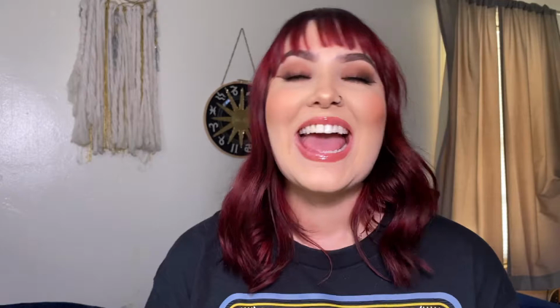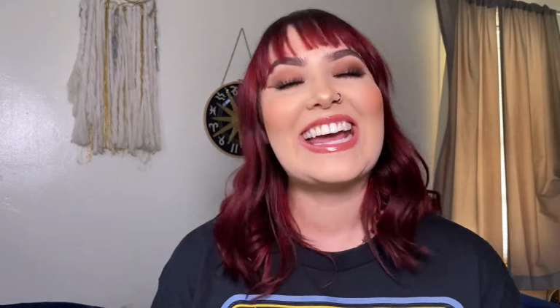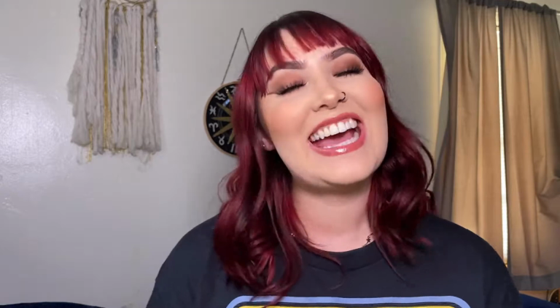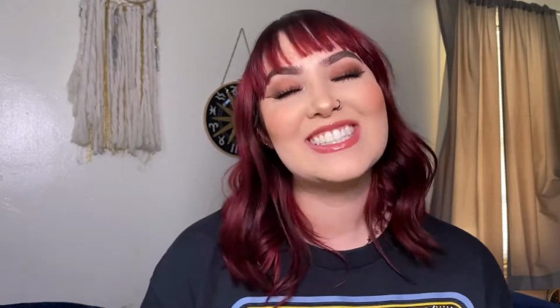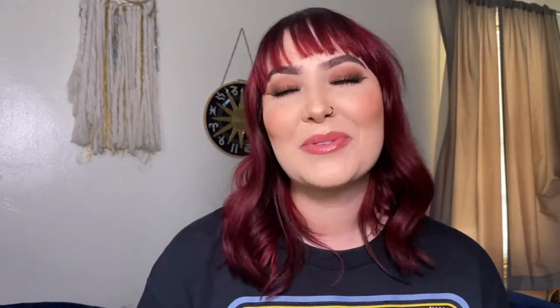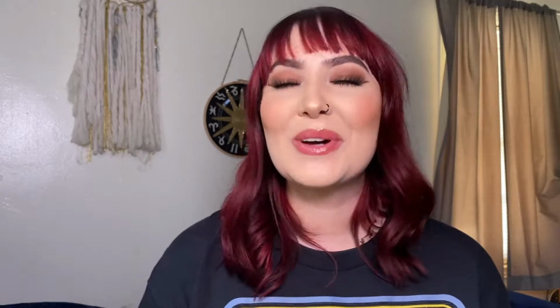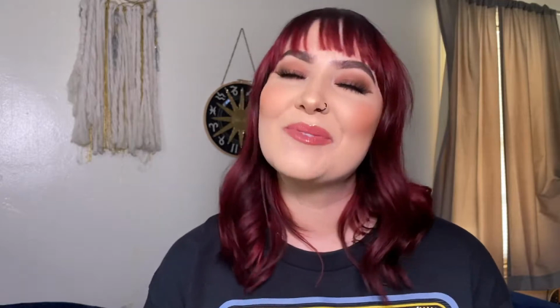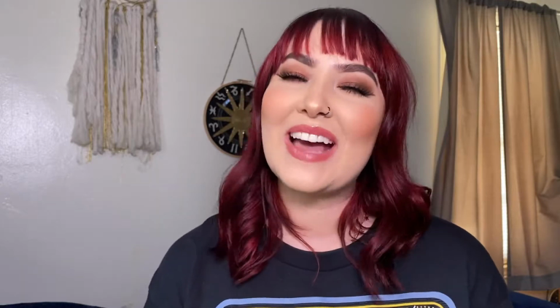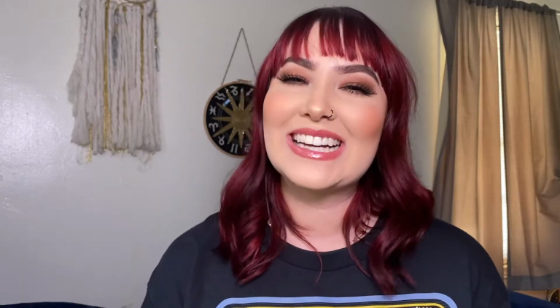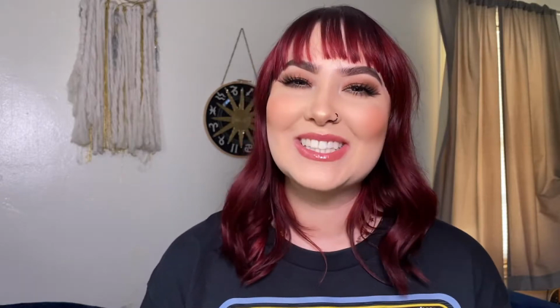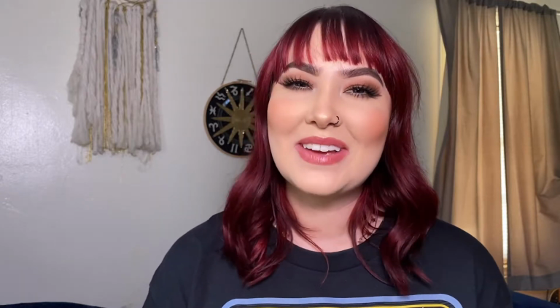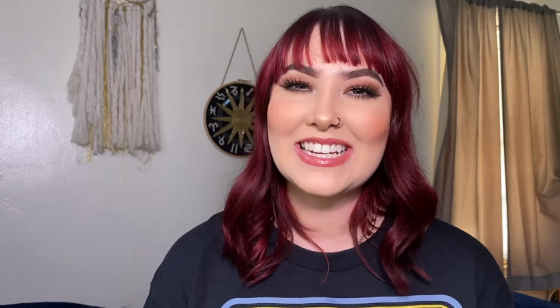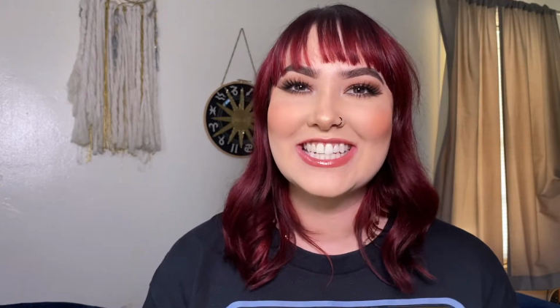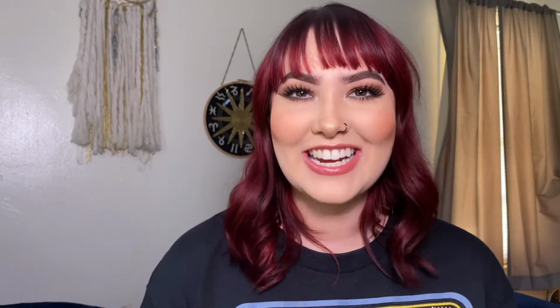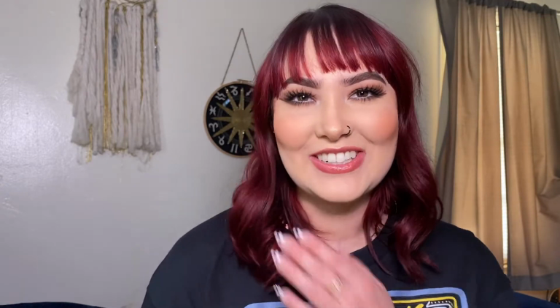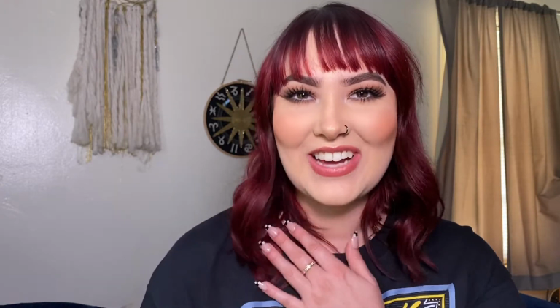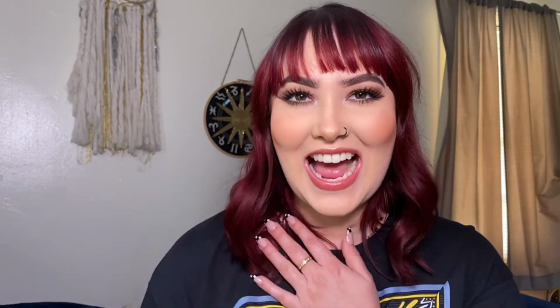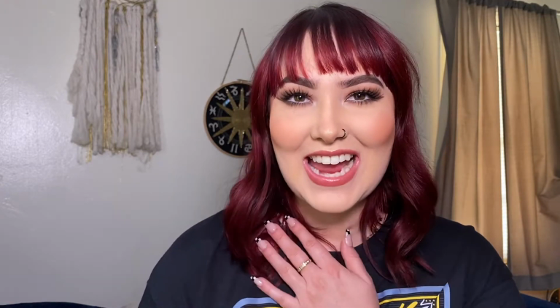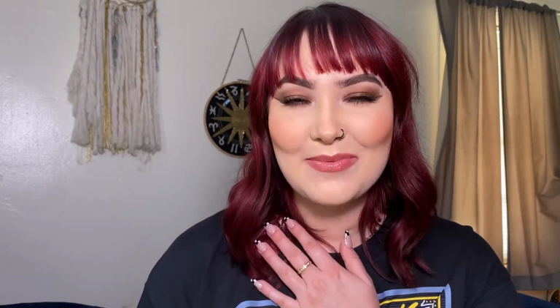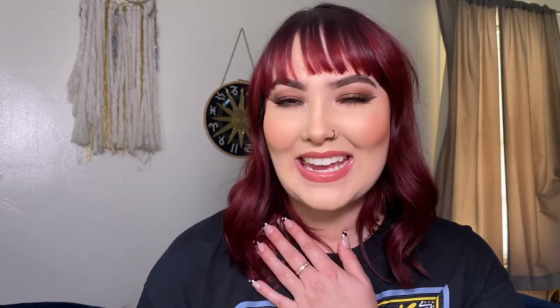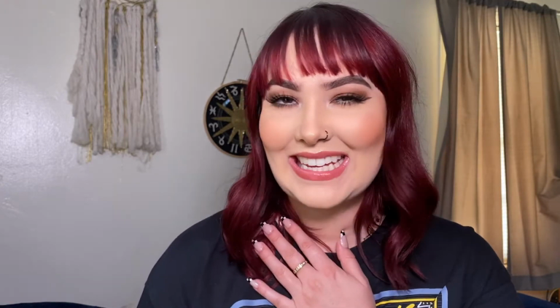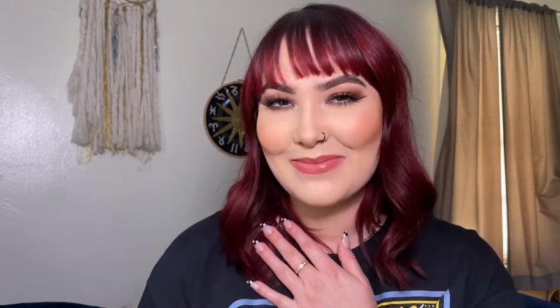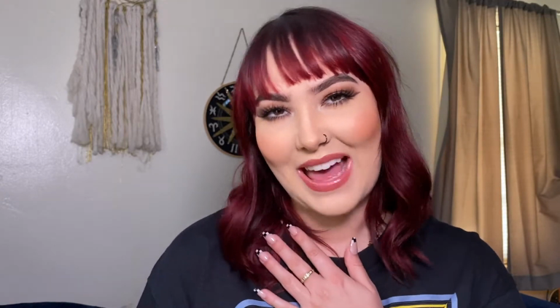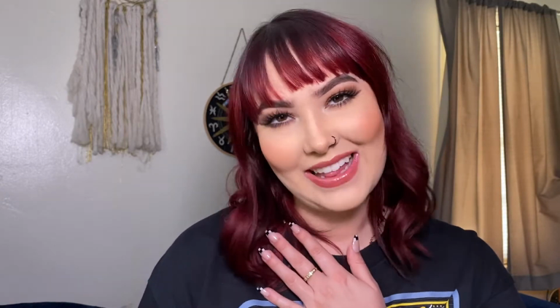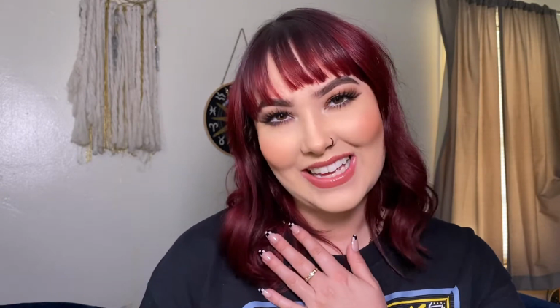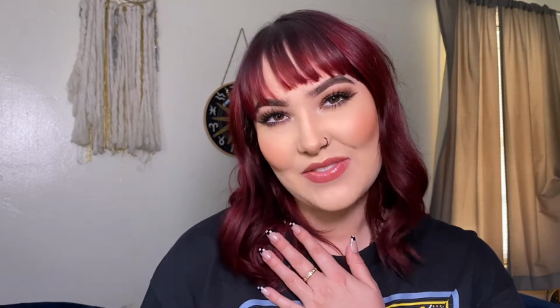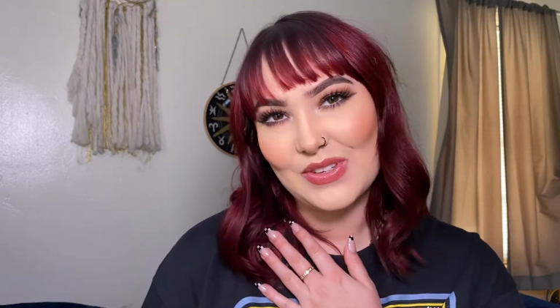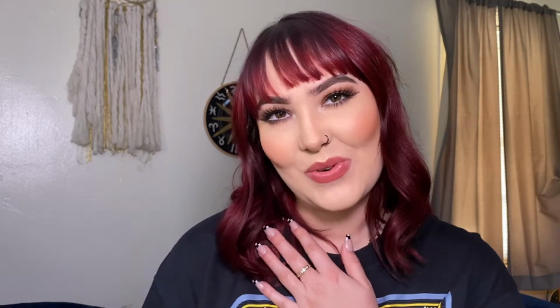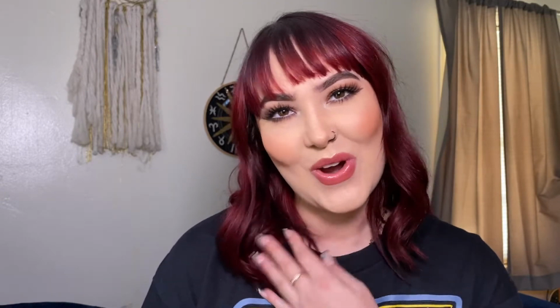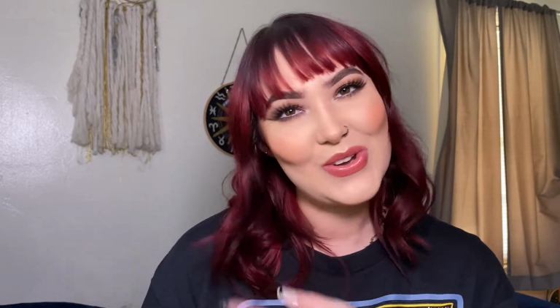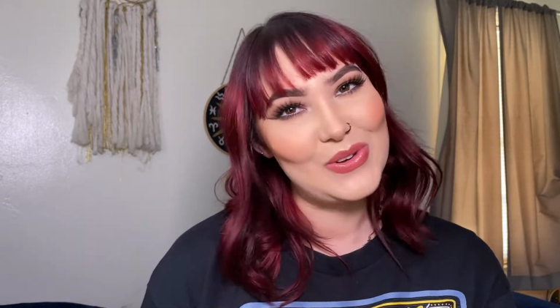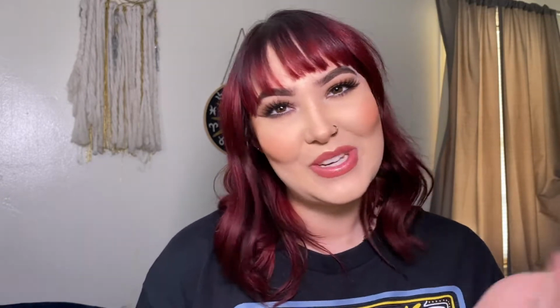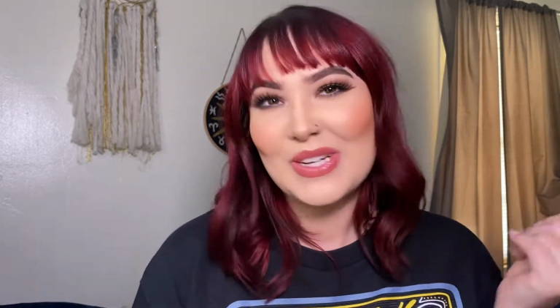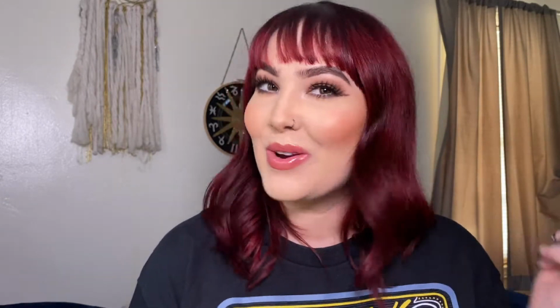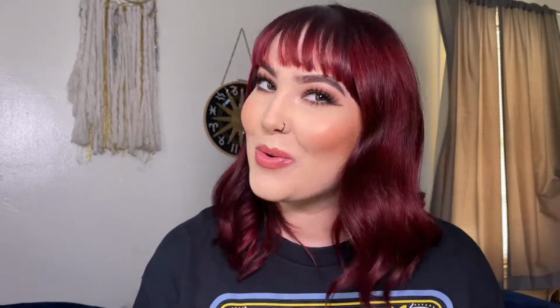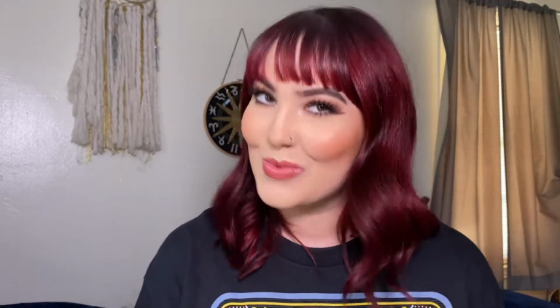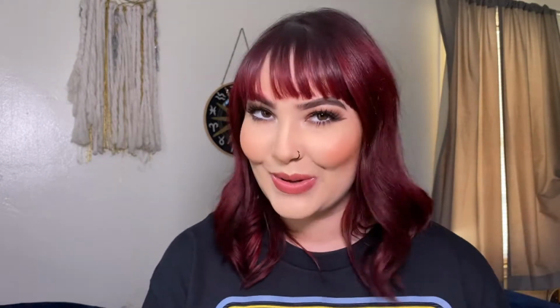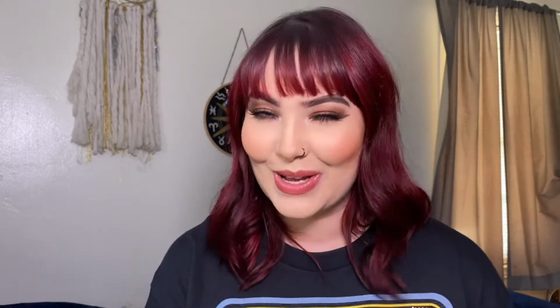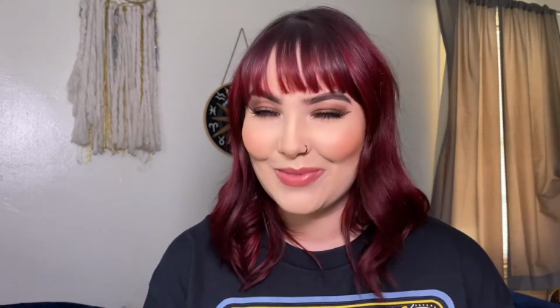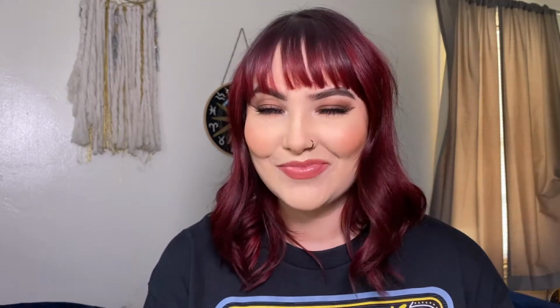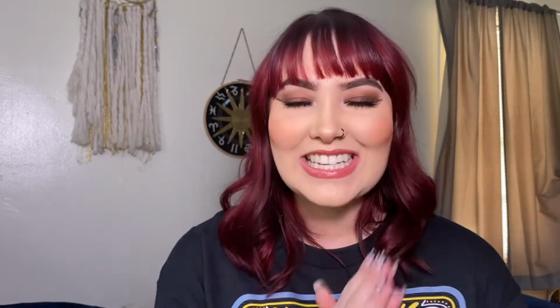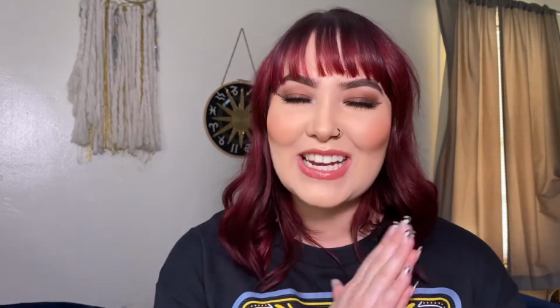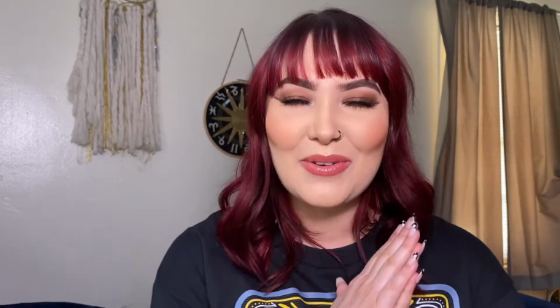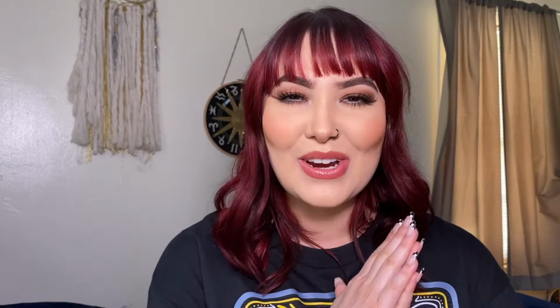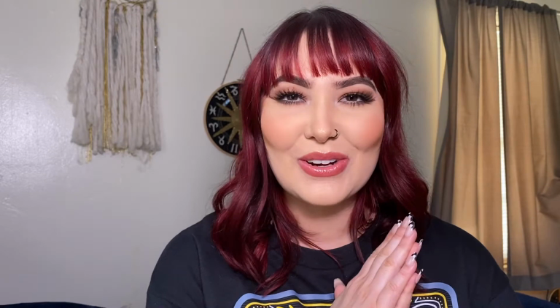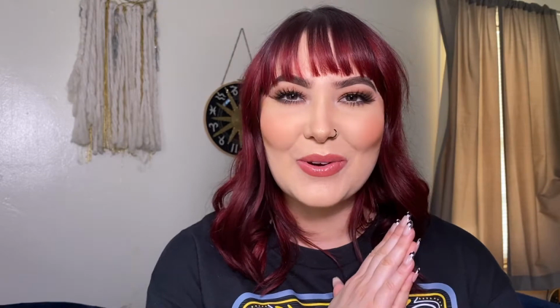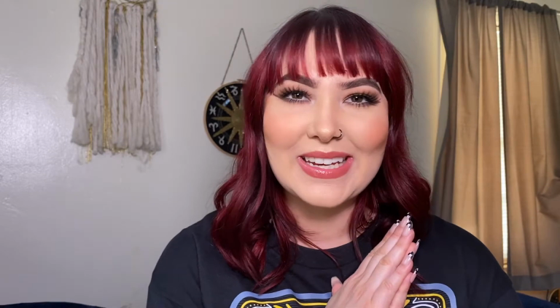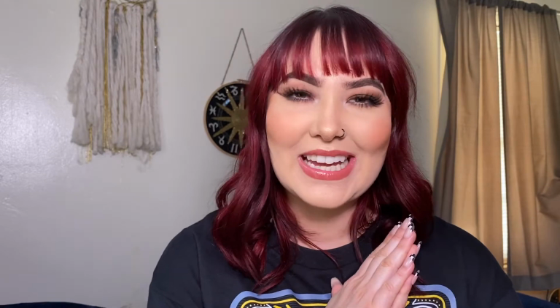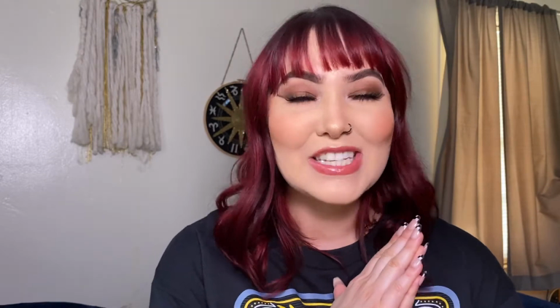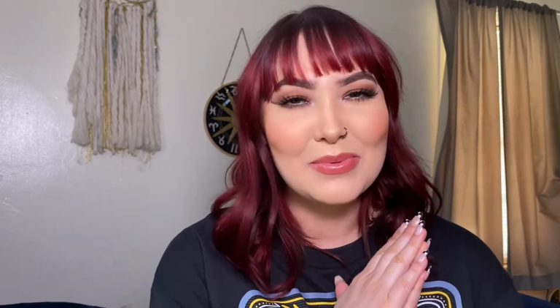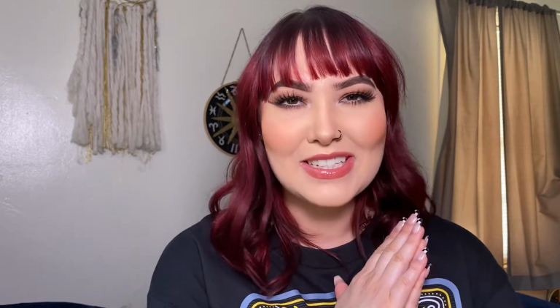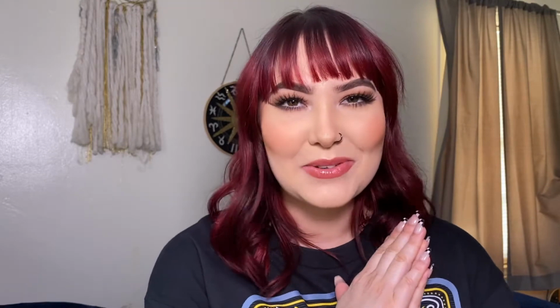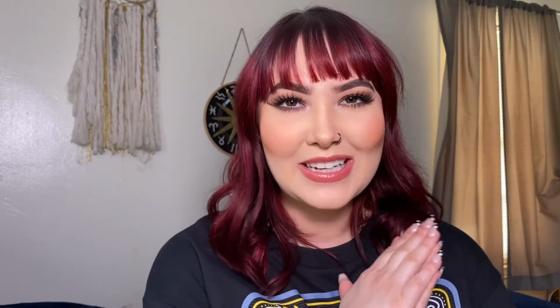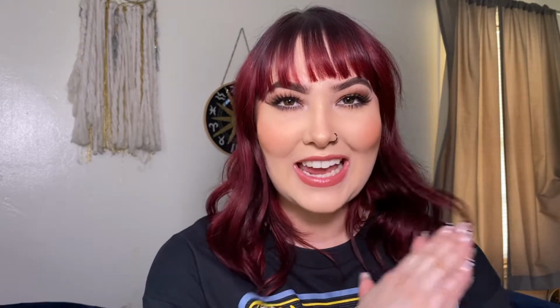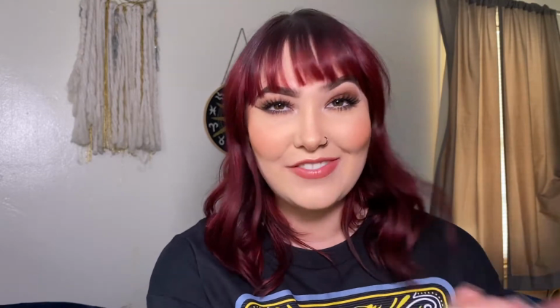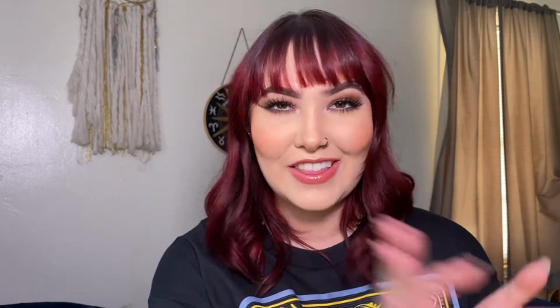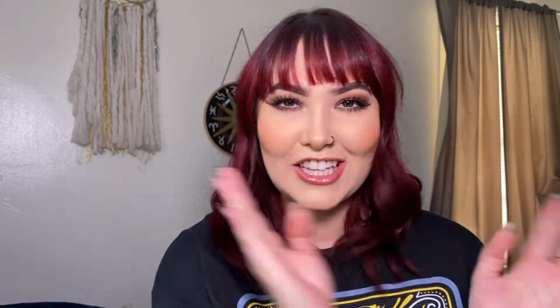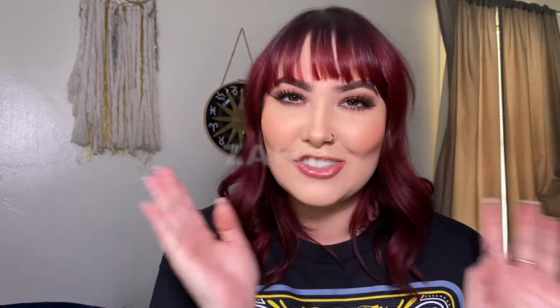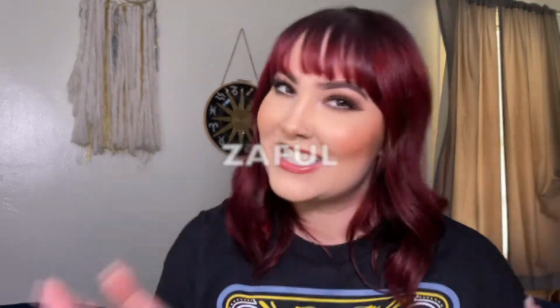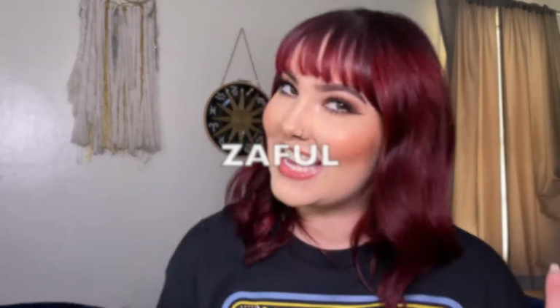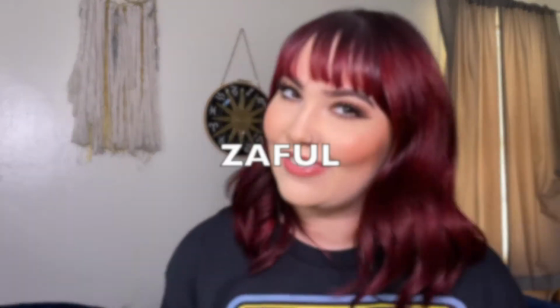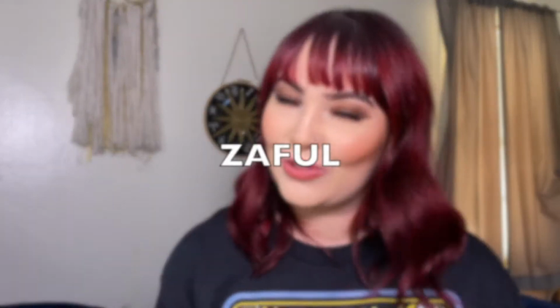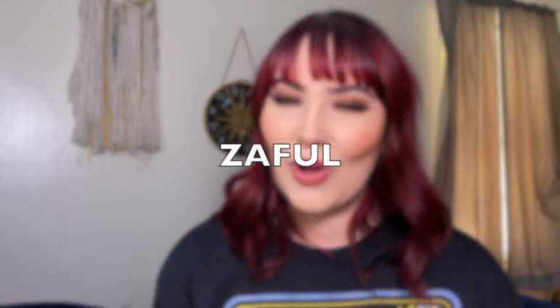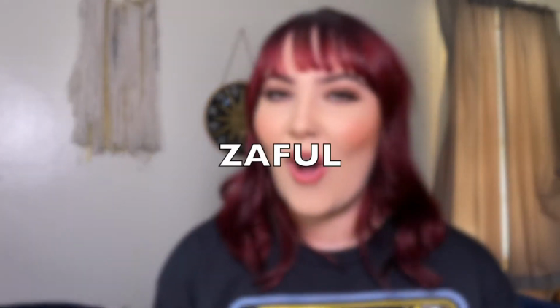Hey guys, welcome back to my channel. I am Hannah Bell. If you are new here, welcome. Today we are going to be doing a fun little Zaful haul.